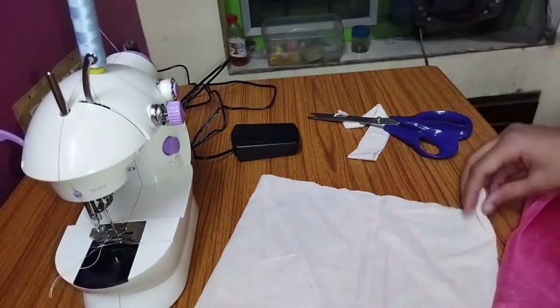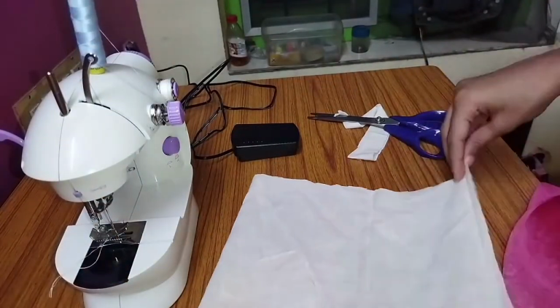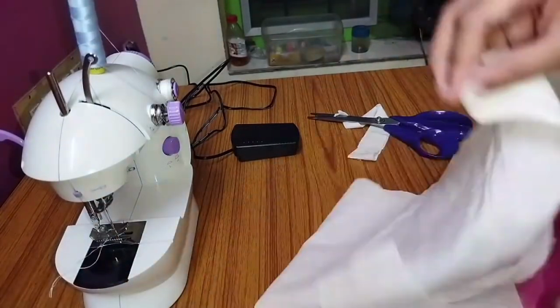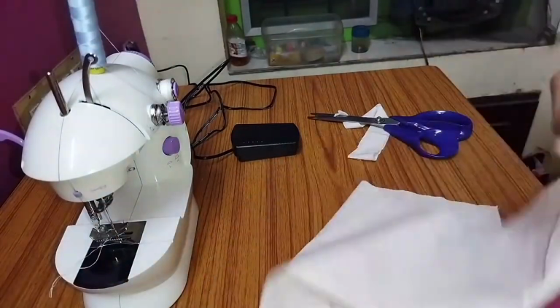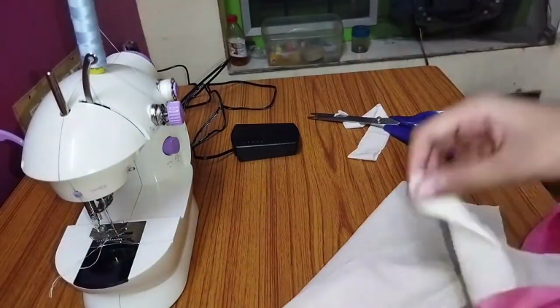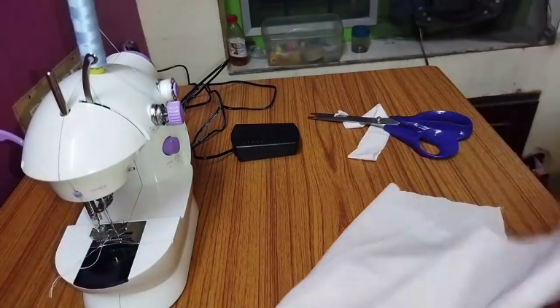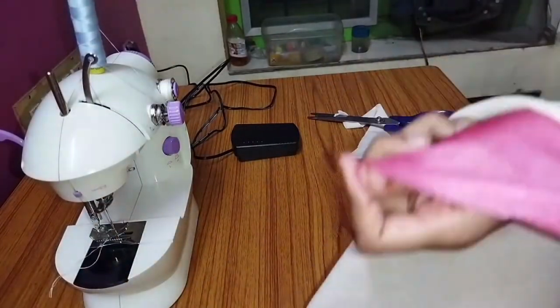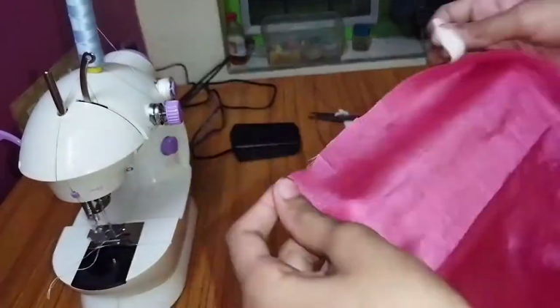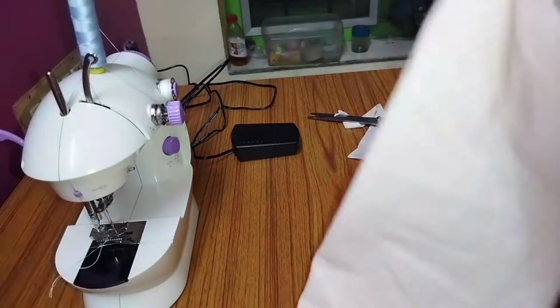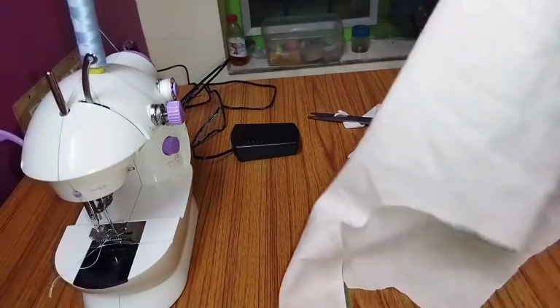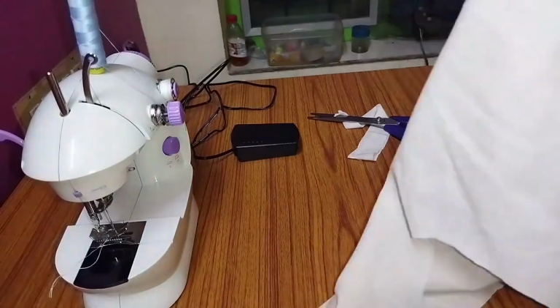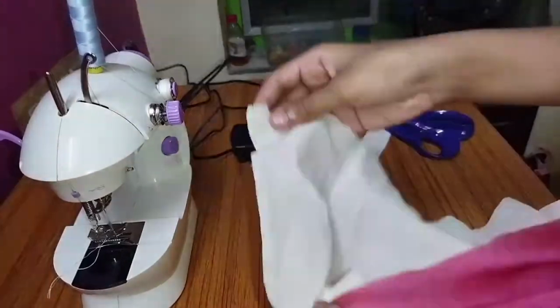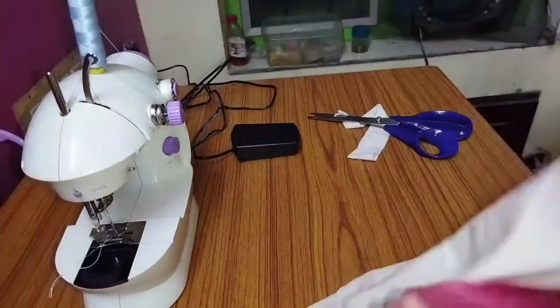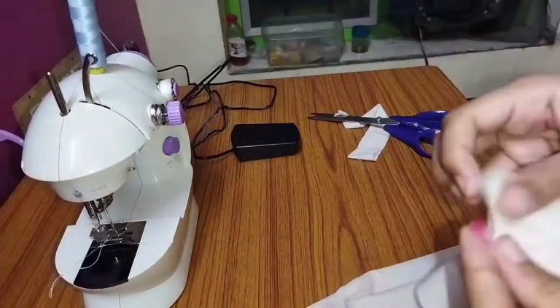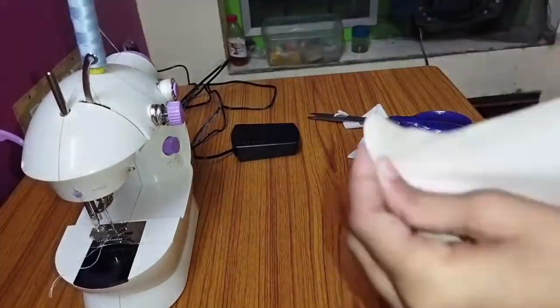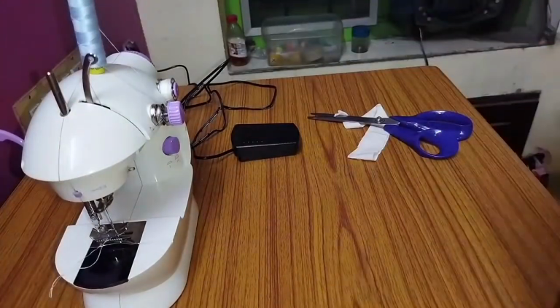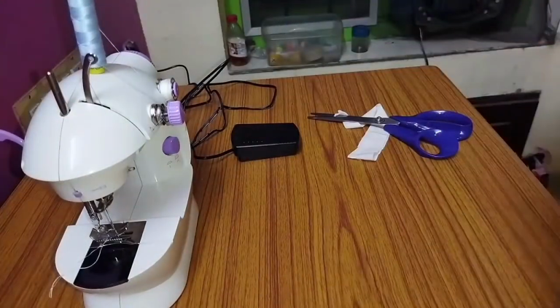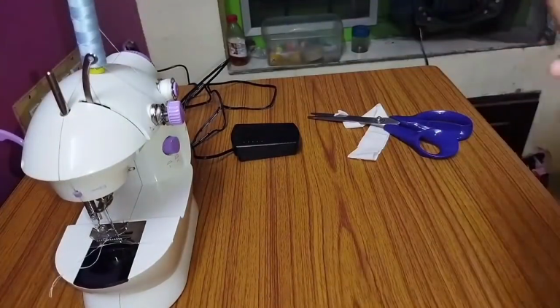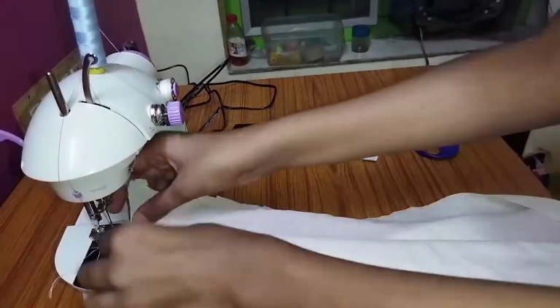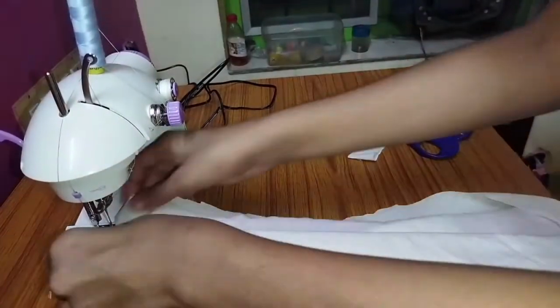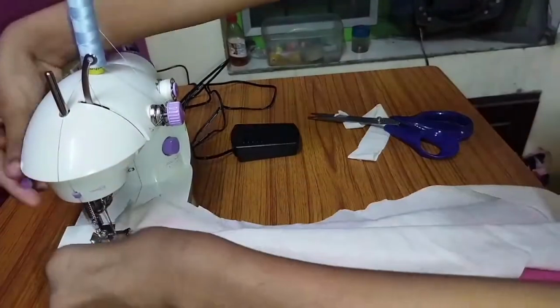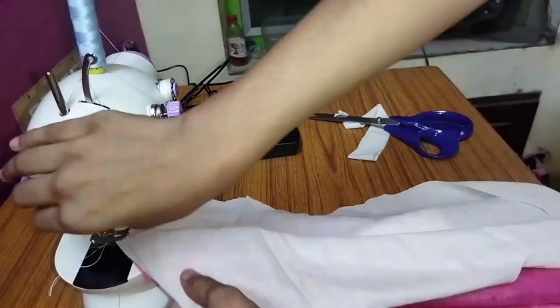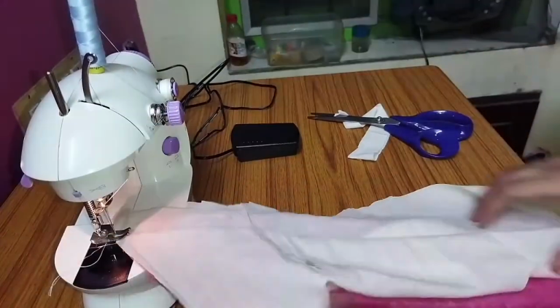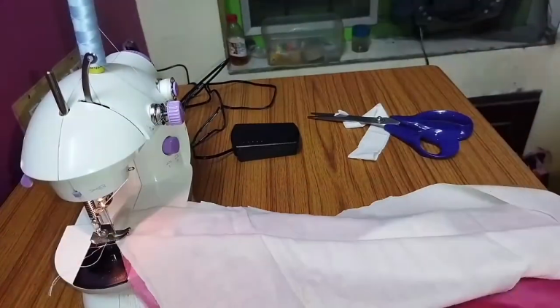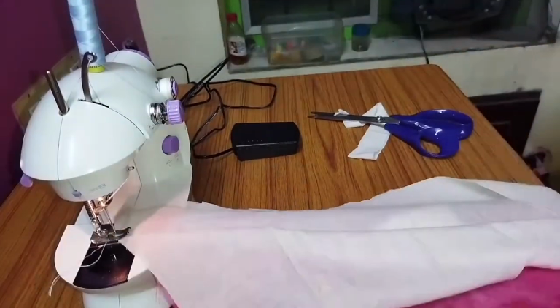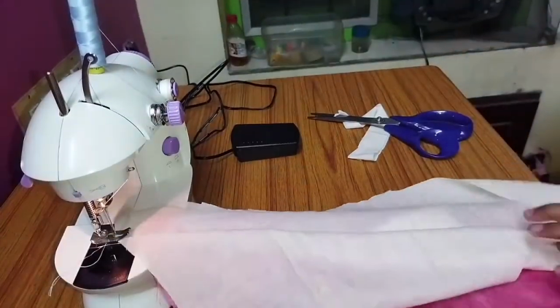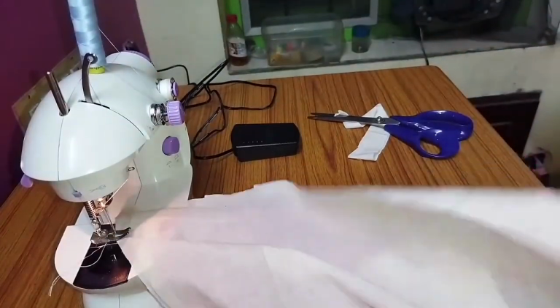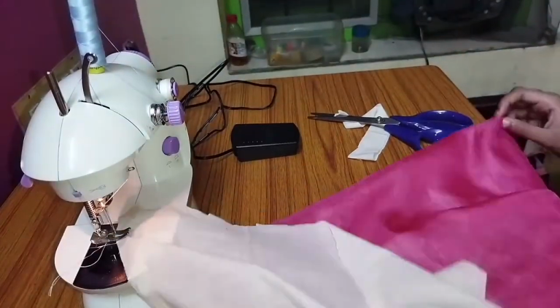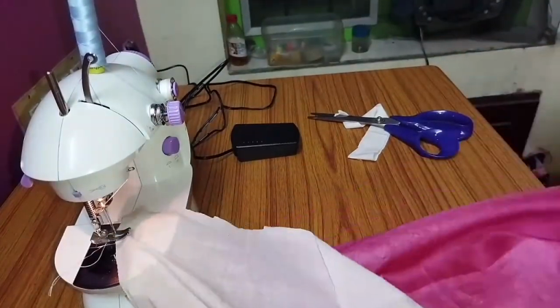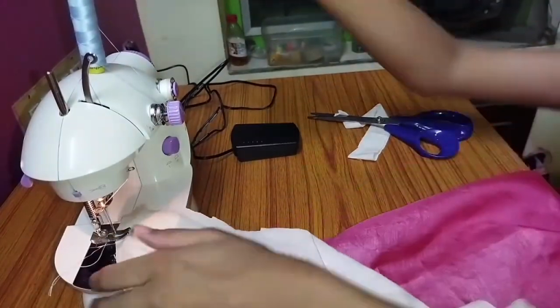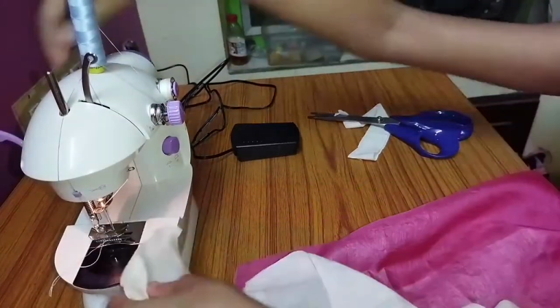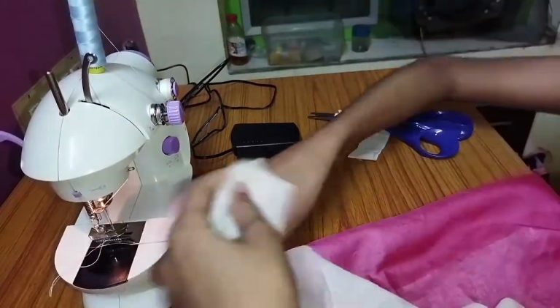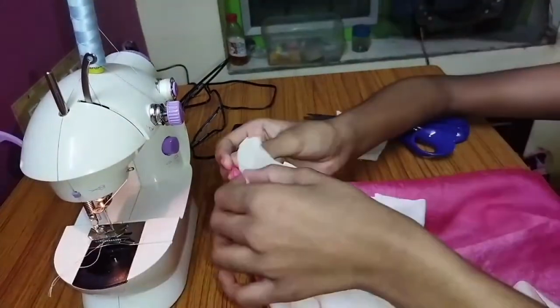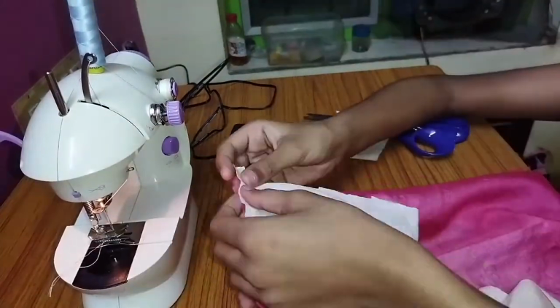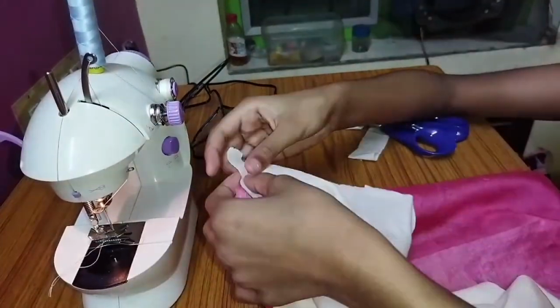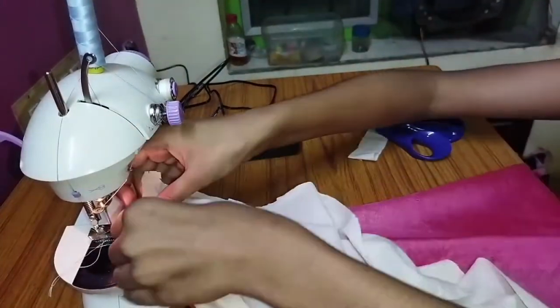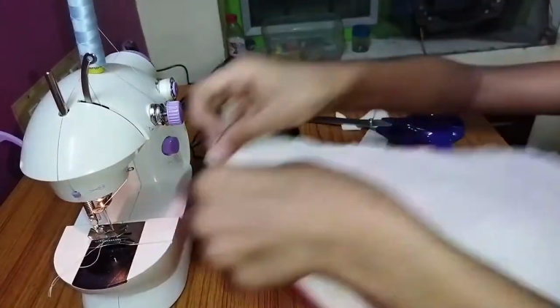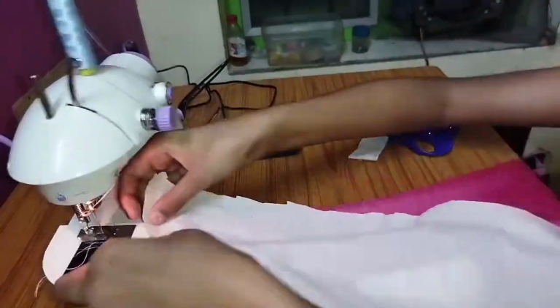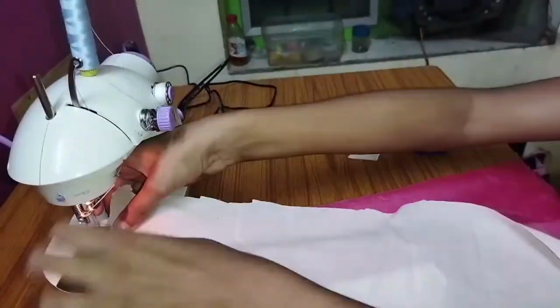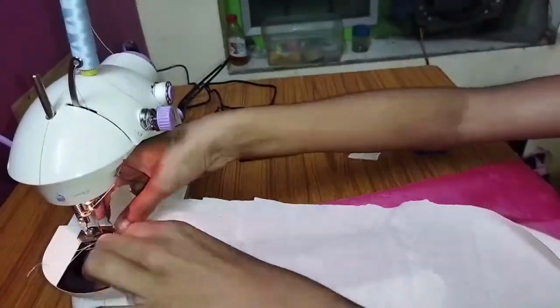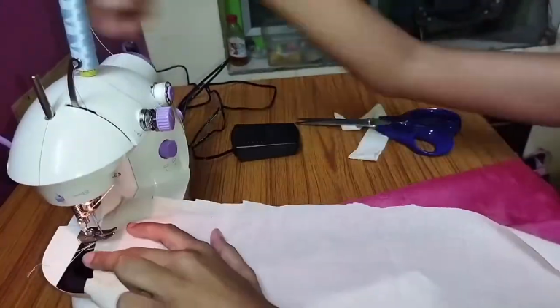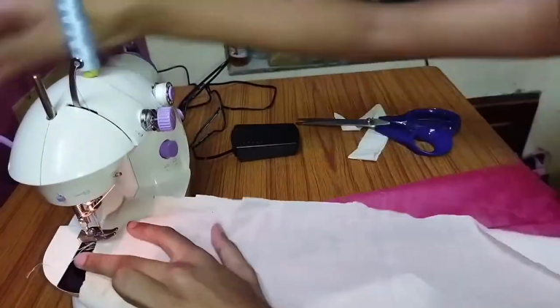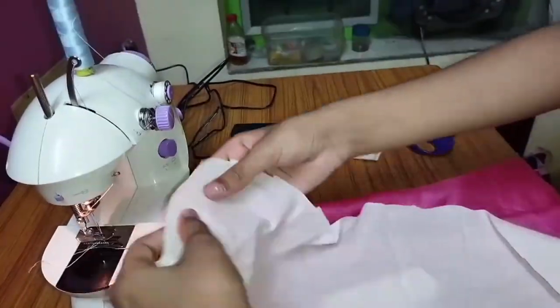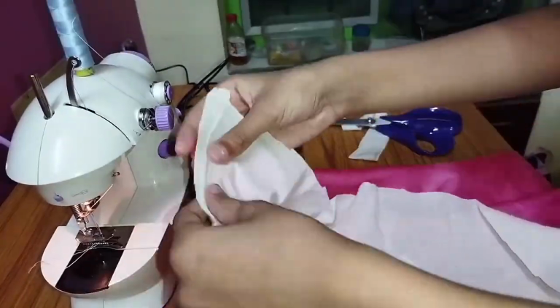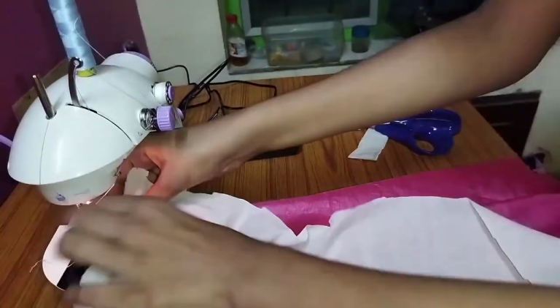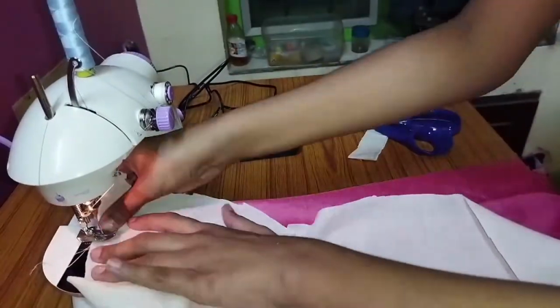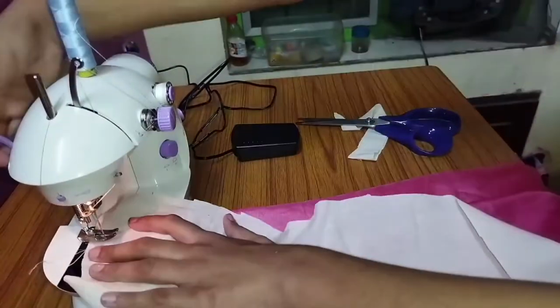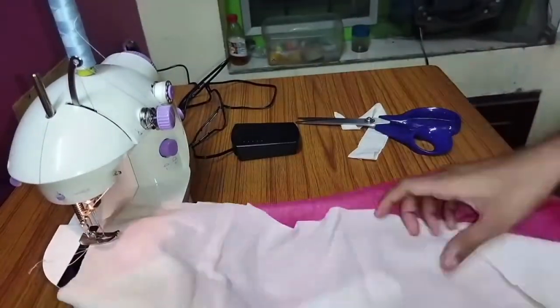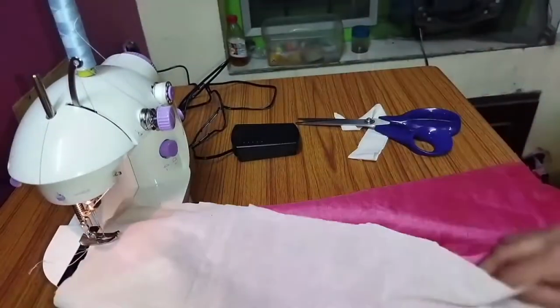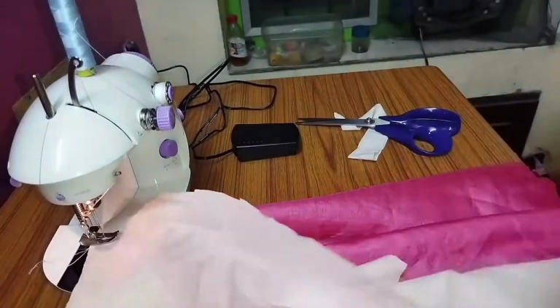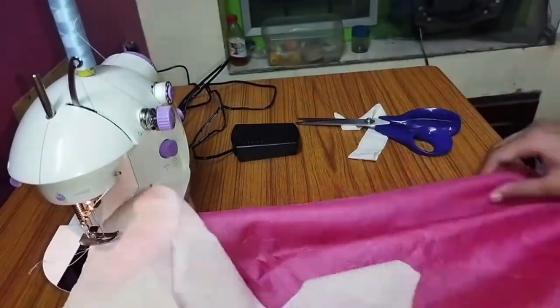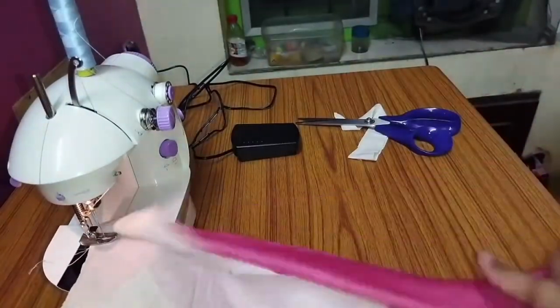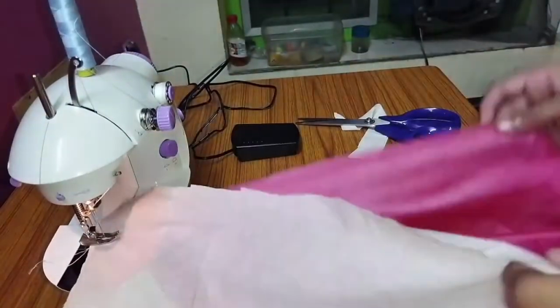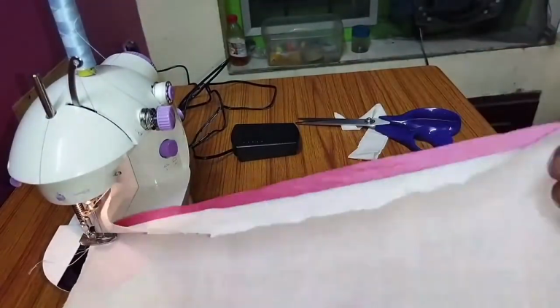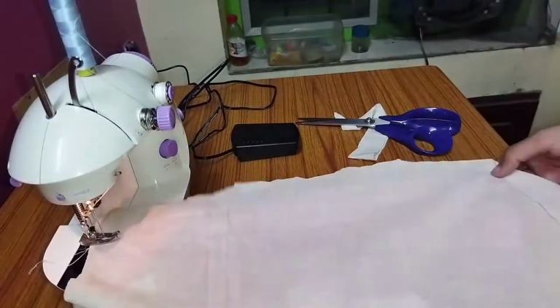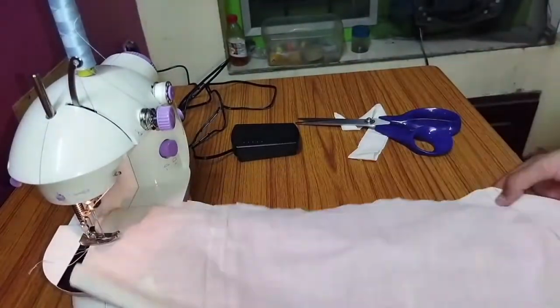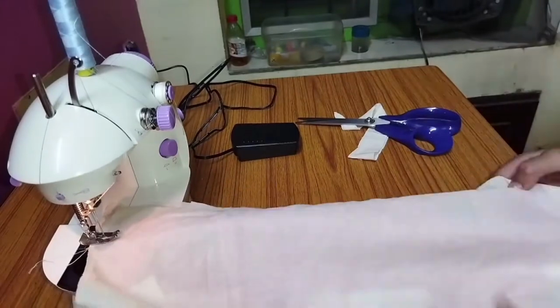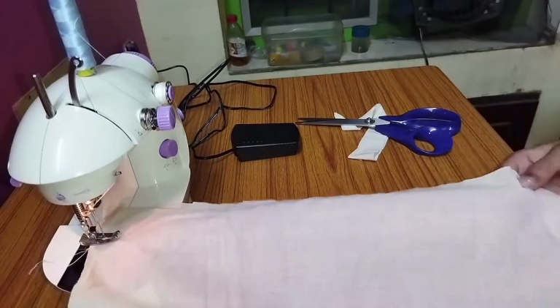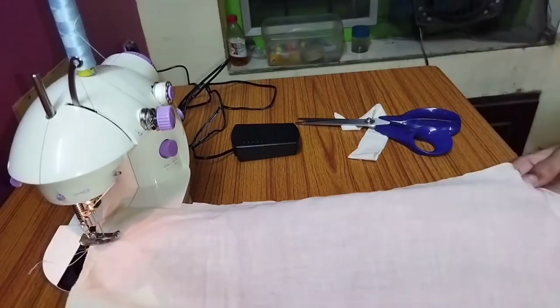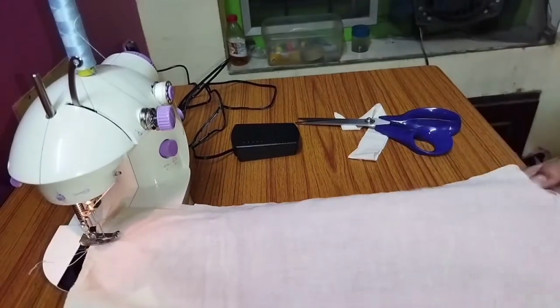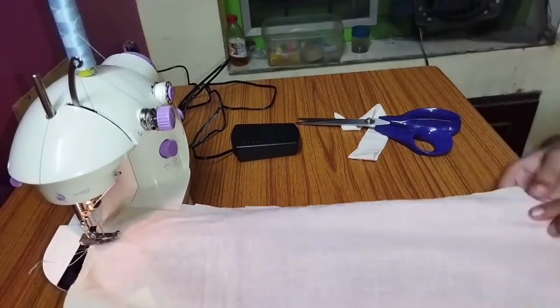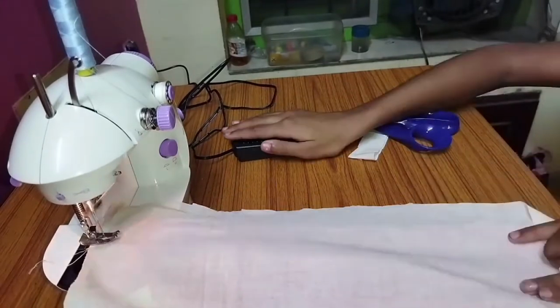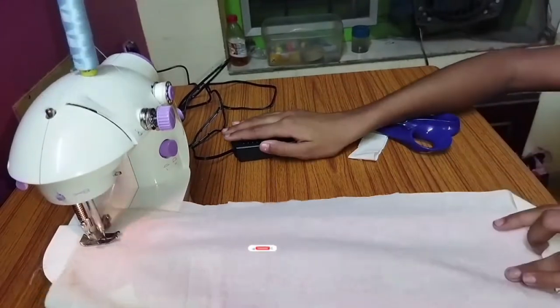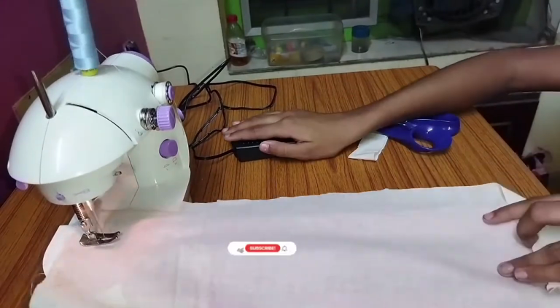First, I will show you the top with the two sides. Next, I will show you the skirt. I will make this stitch in the top.